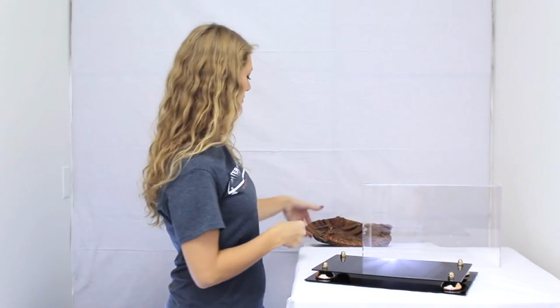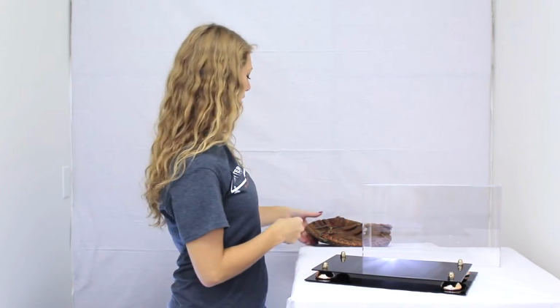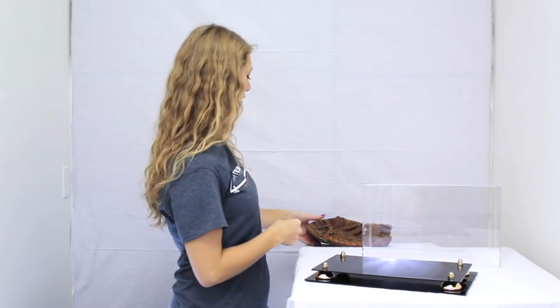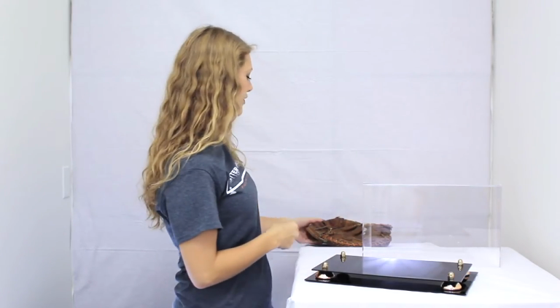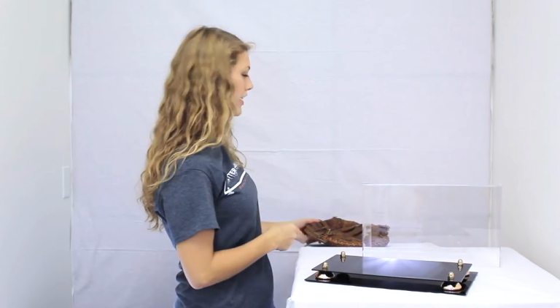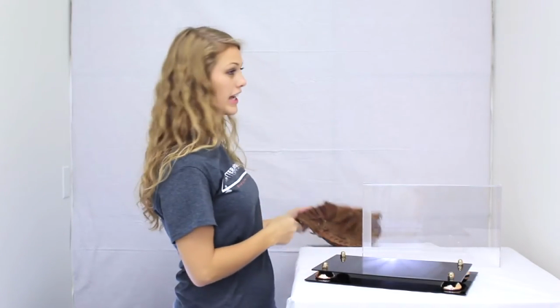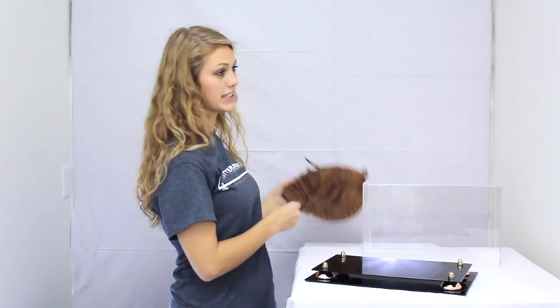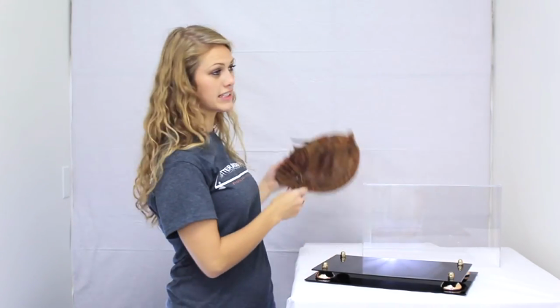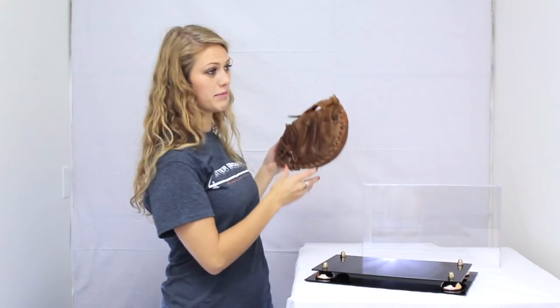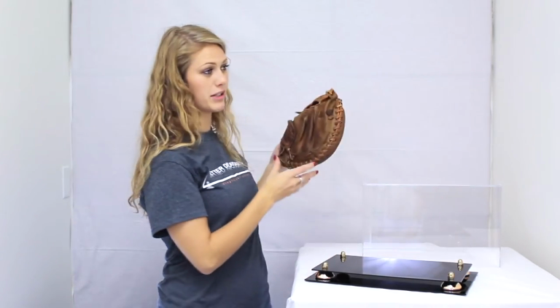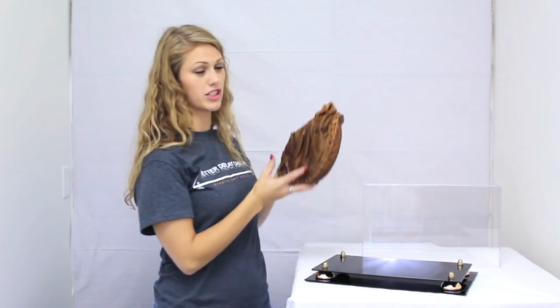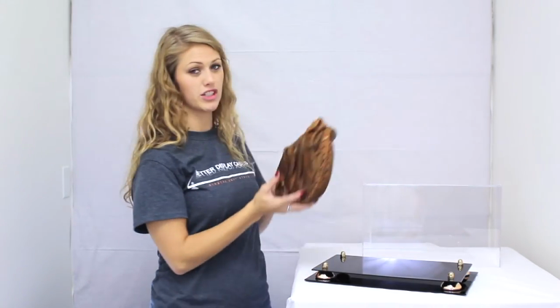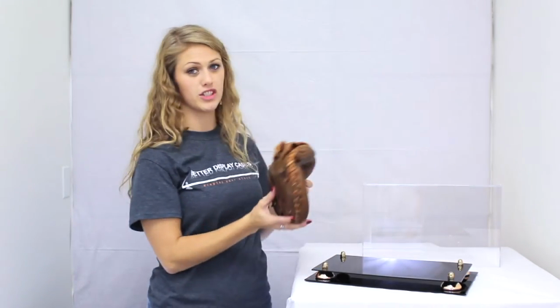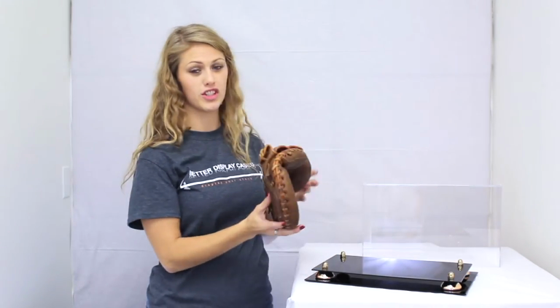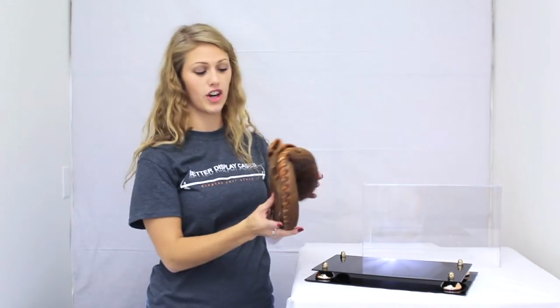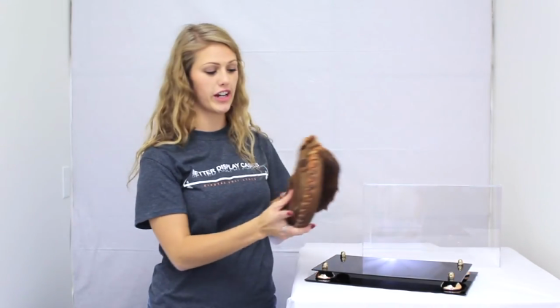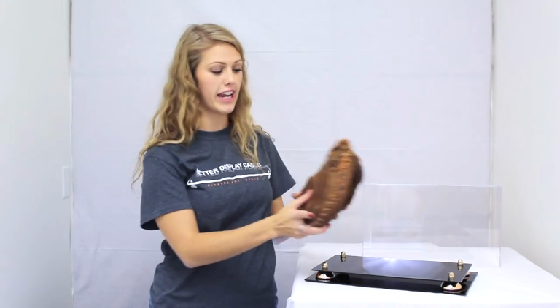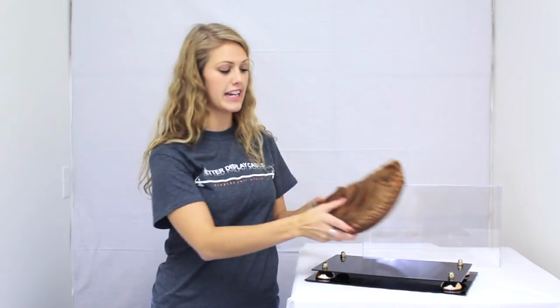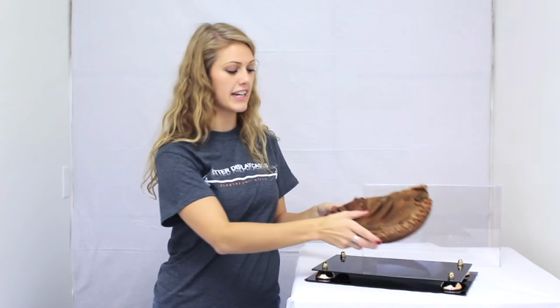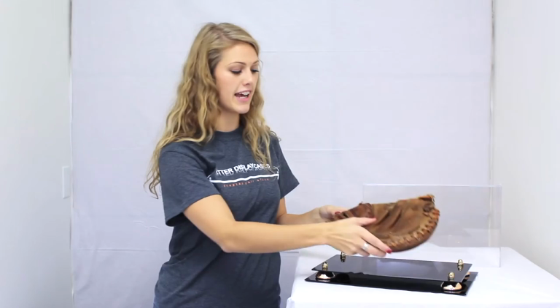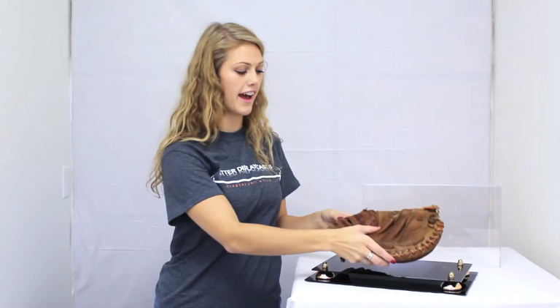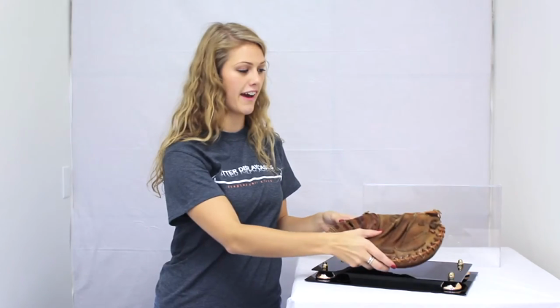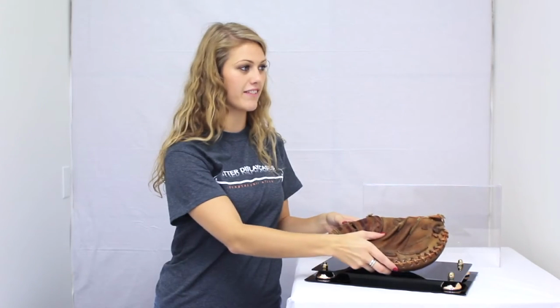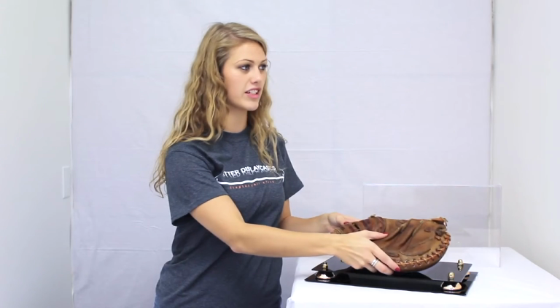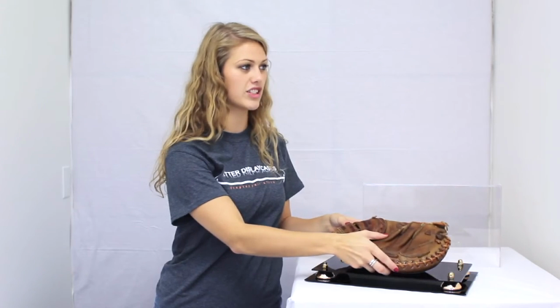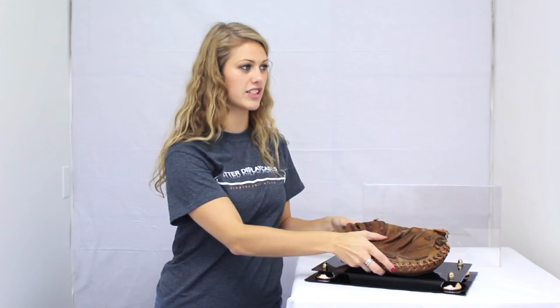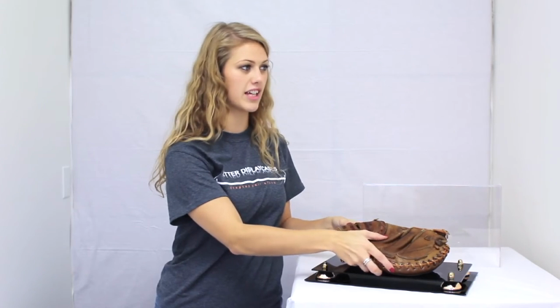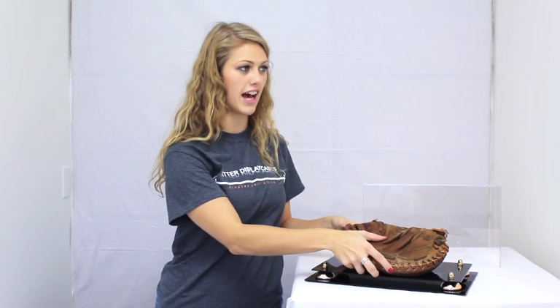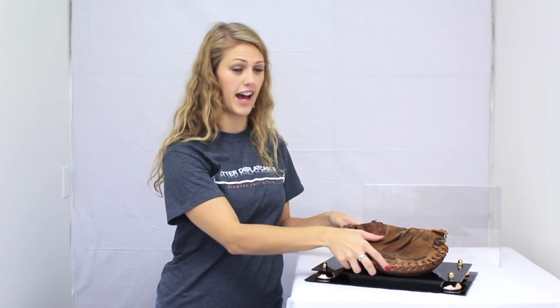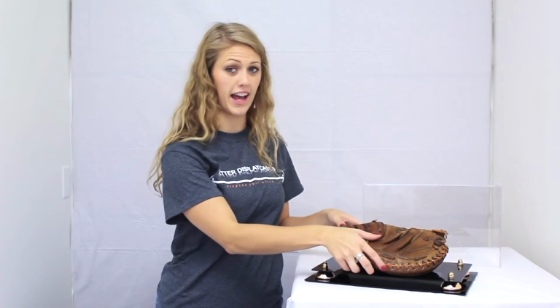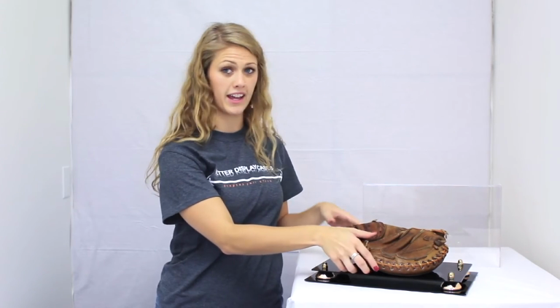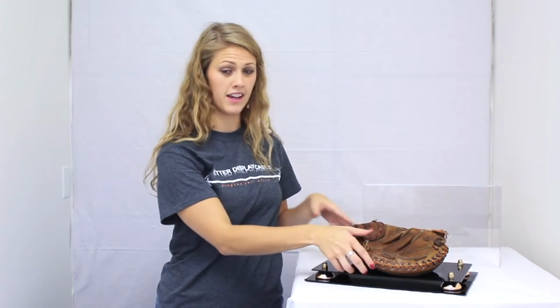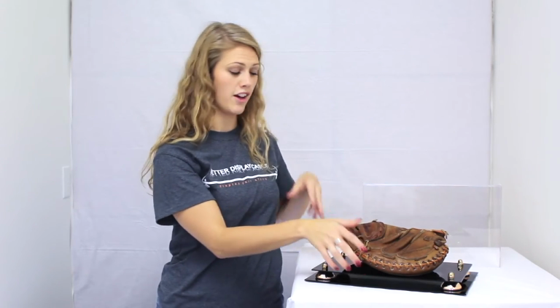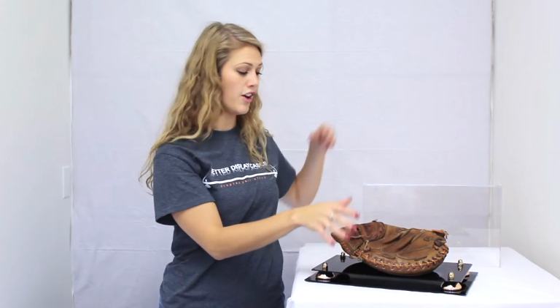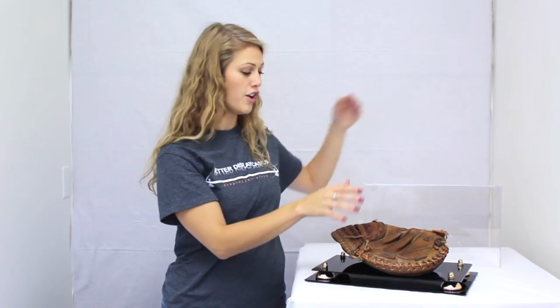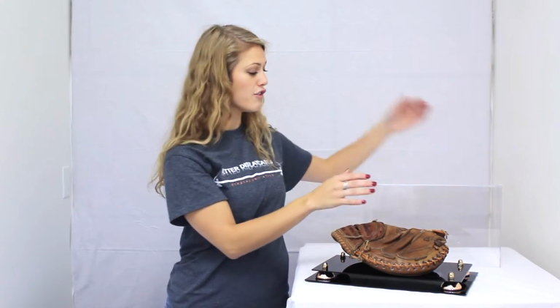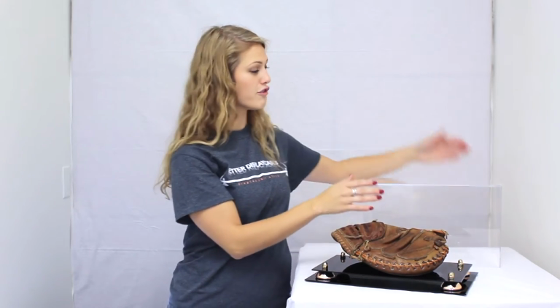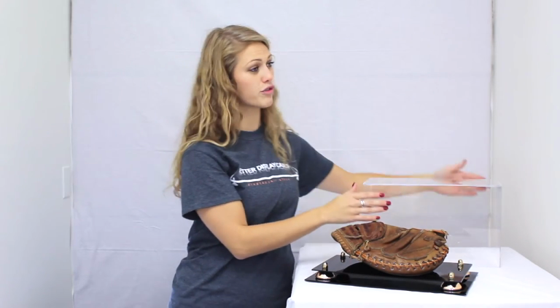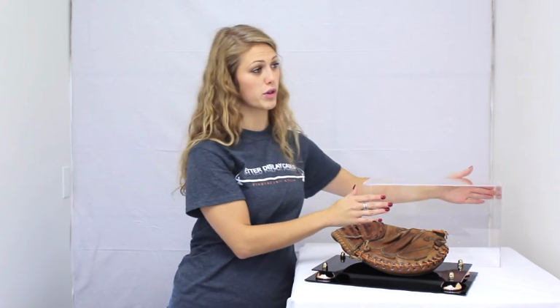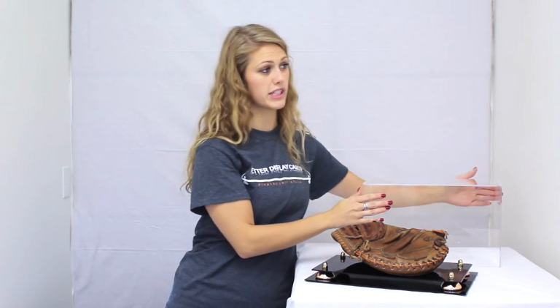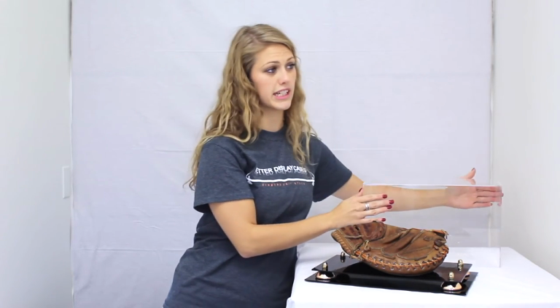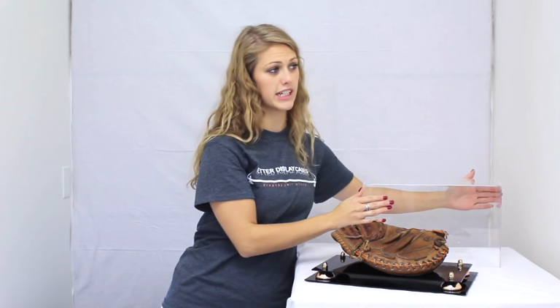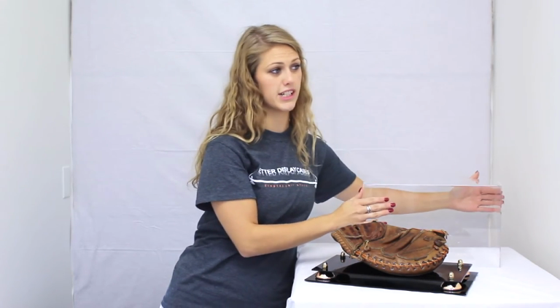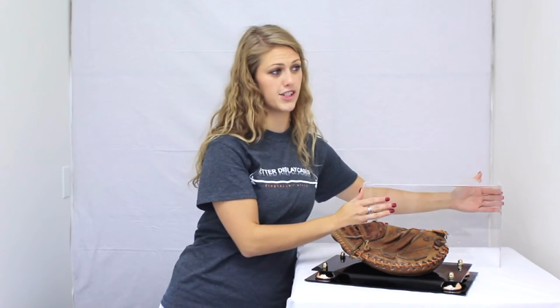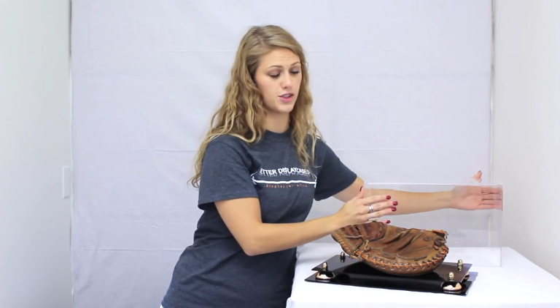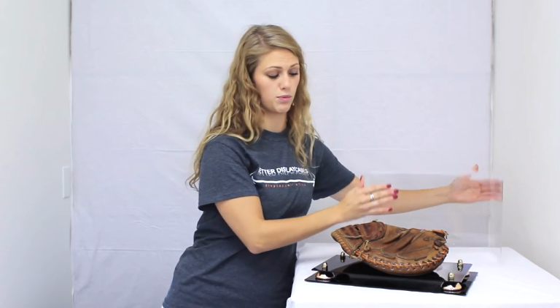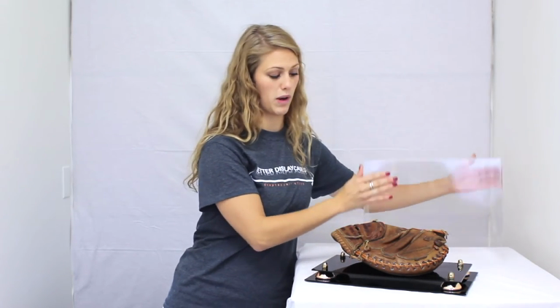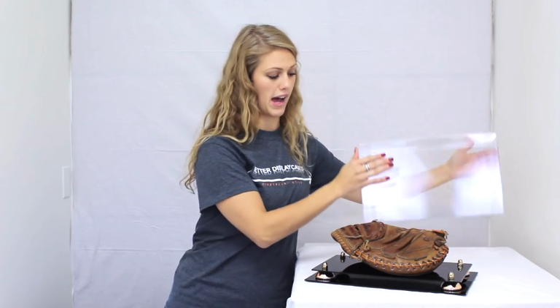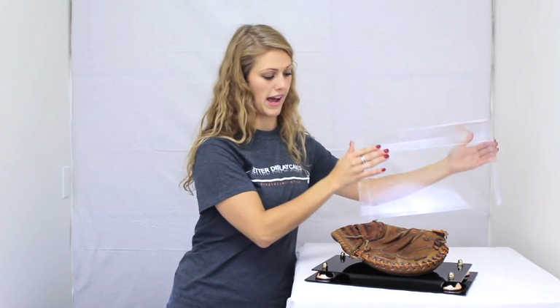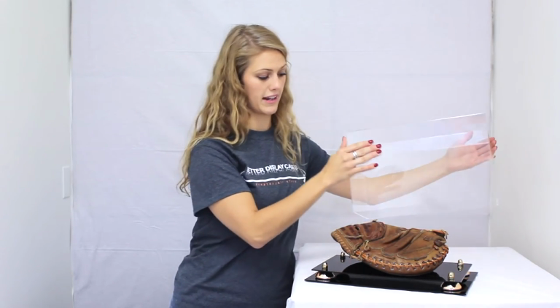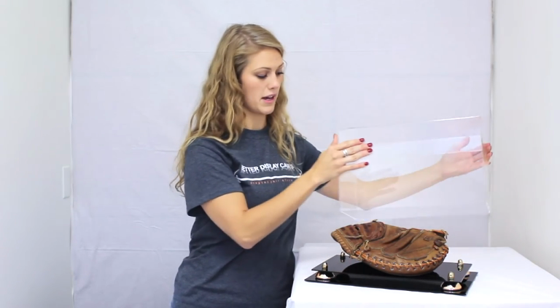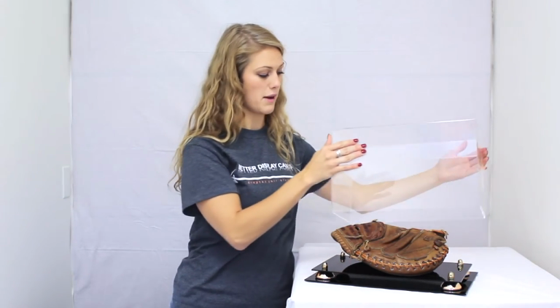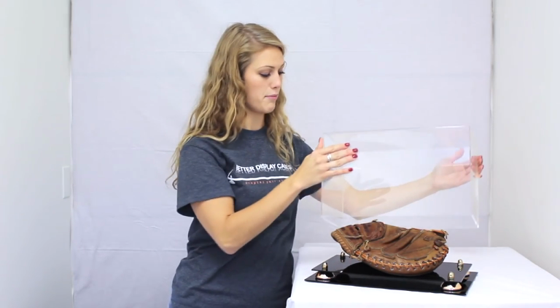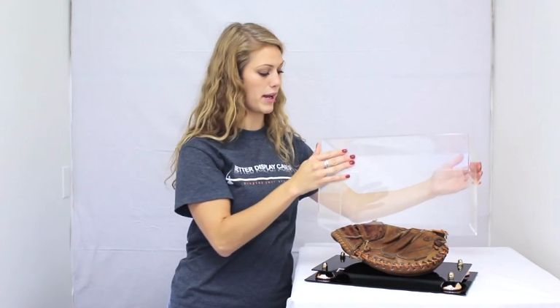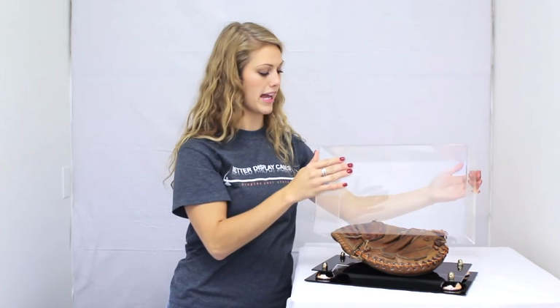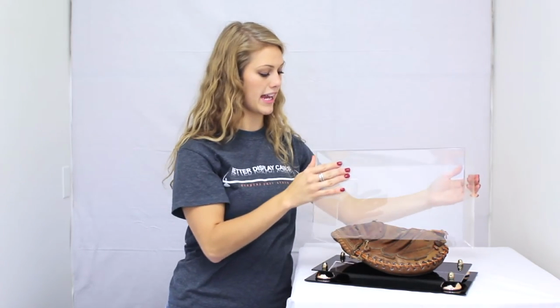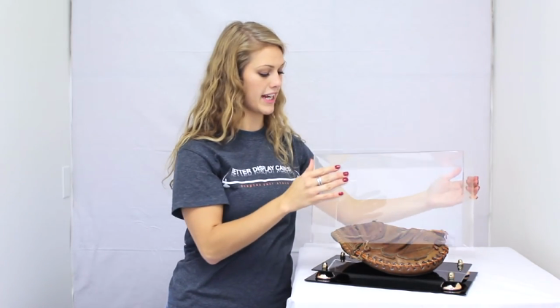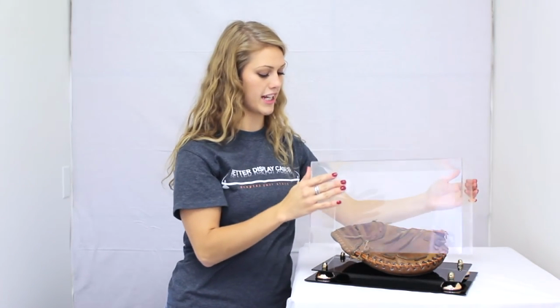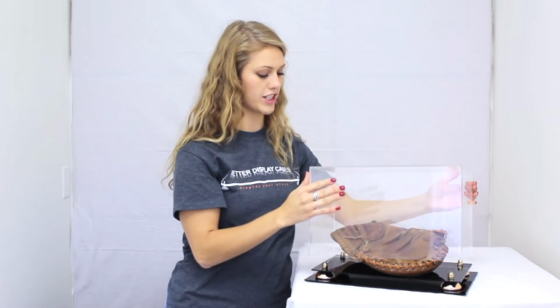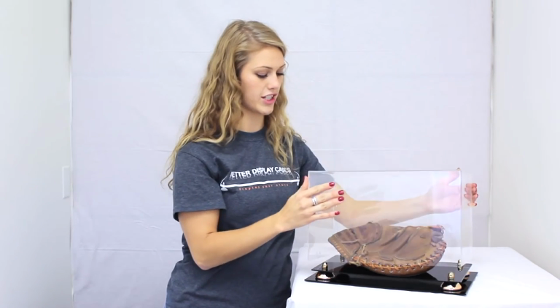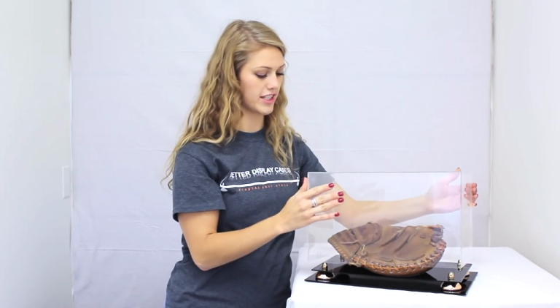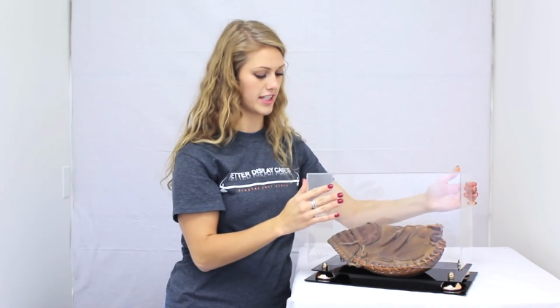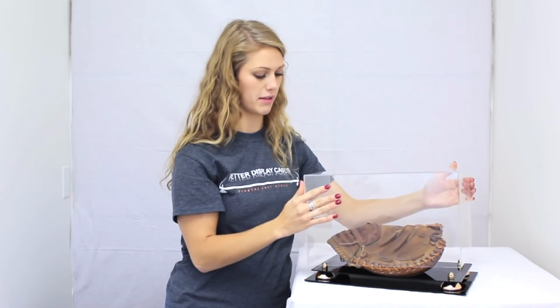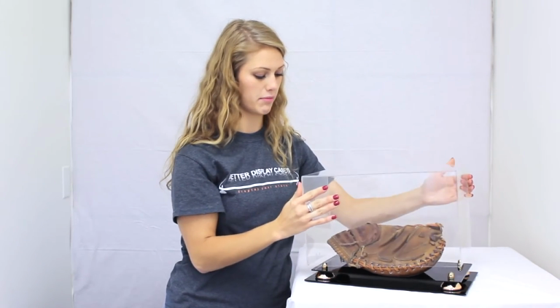The case dimensions are 8.5 inches high, 14 inches wide, by 8 inches deep.